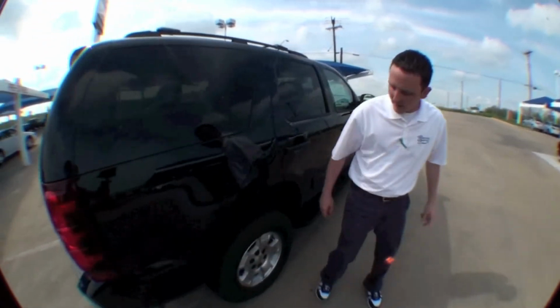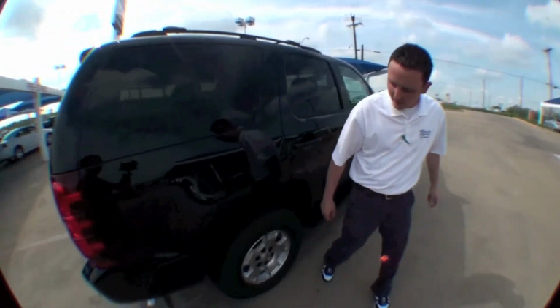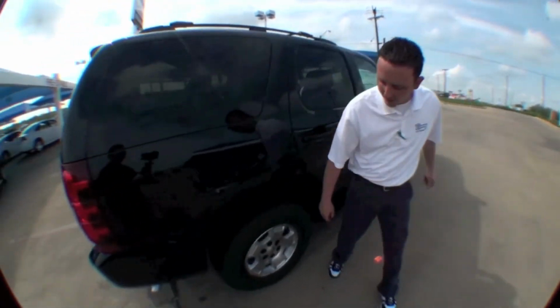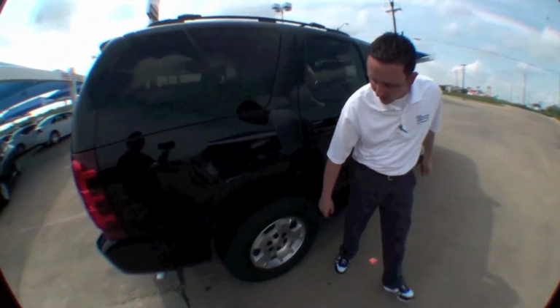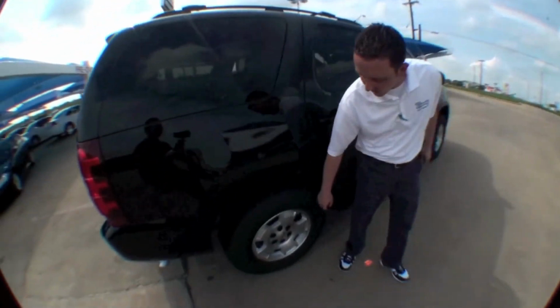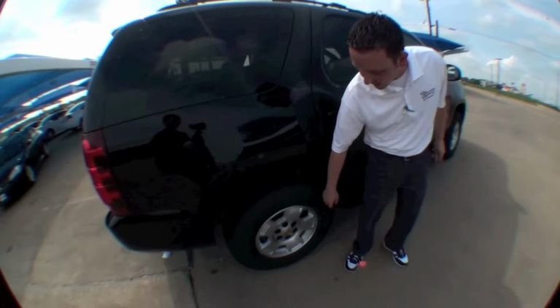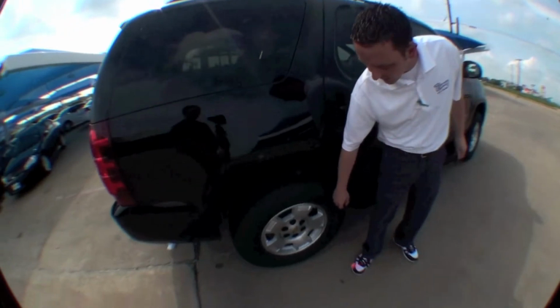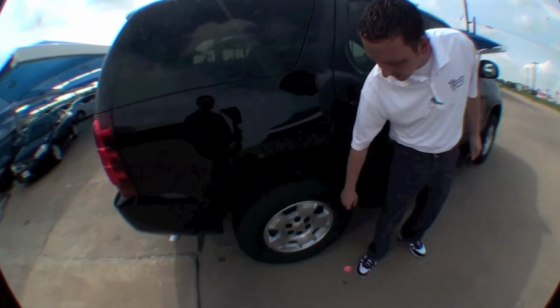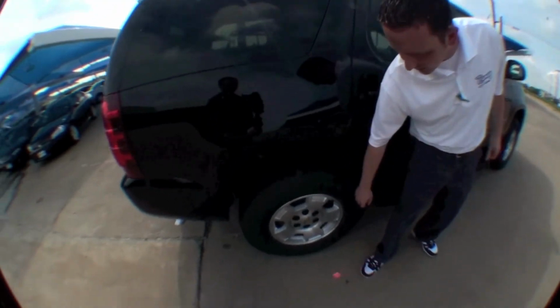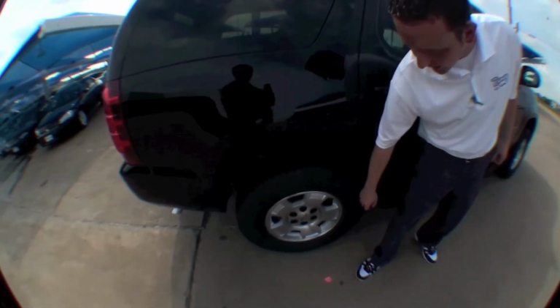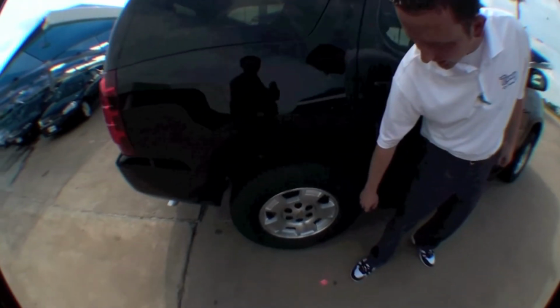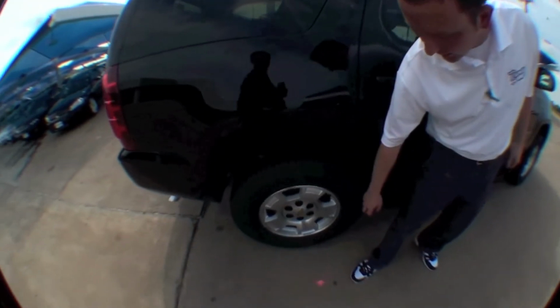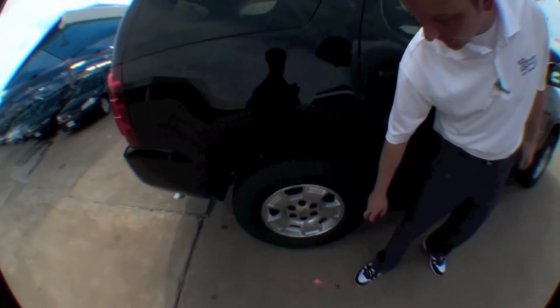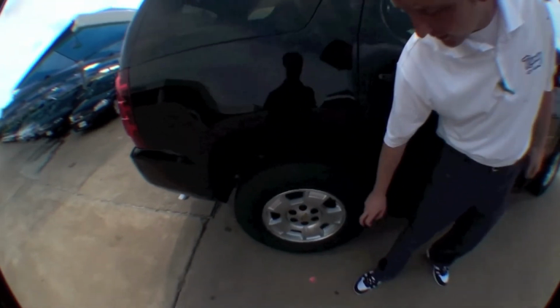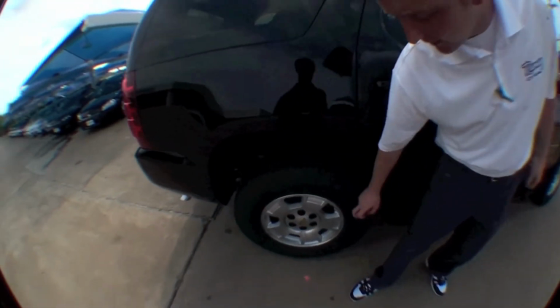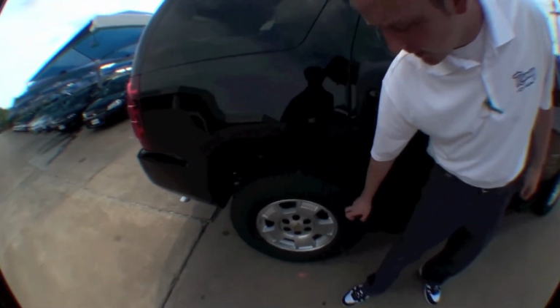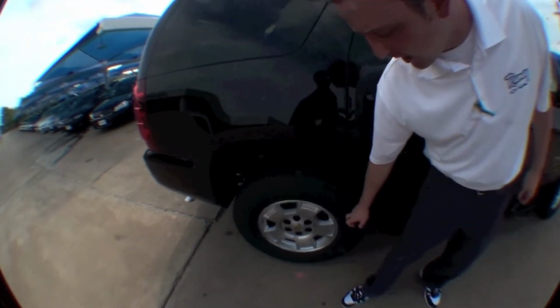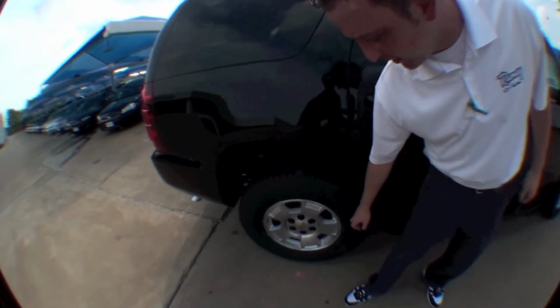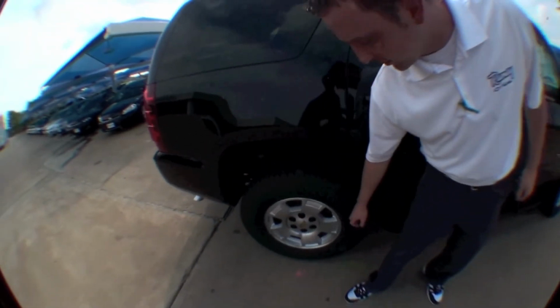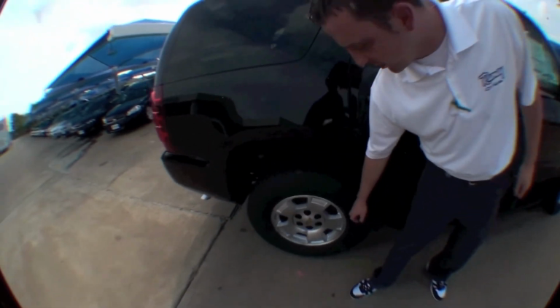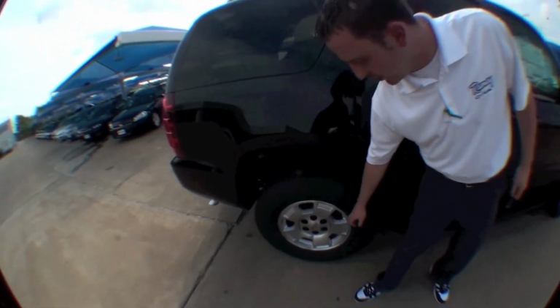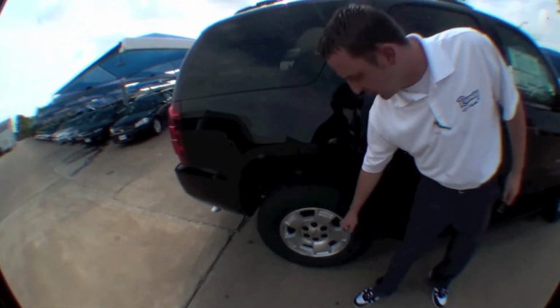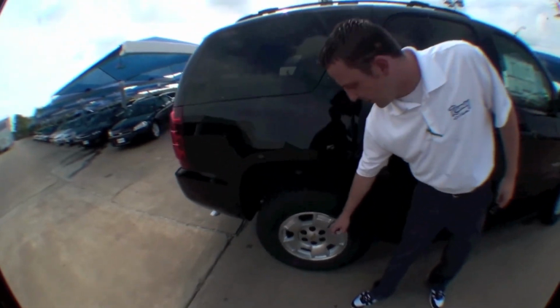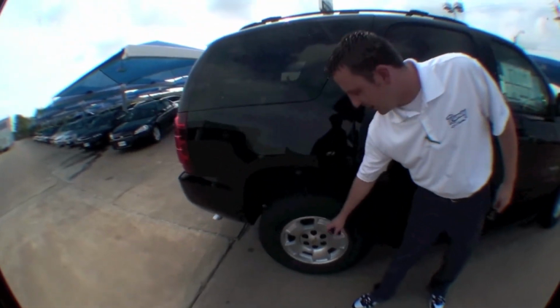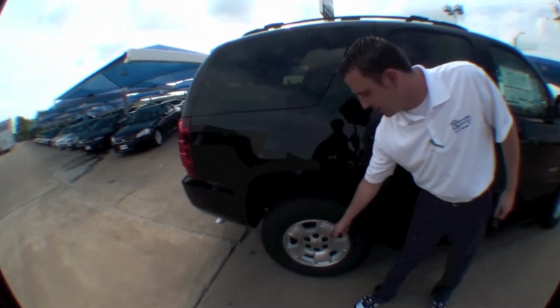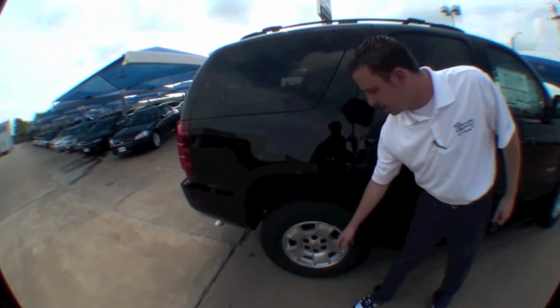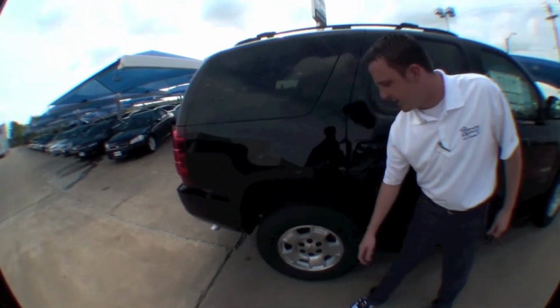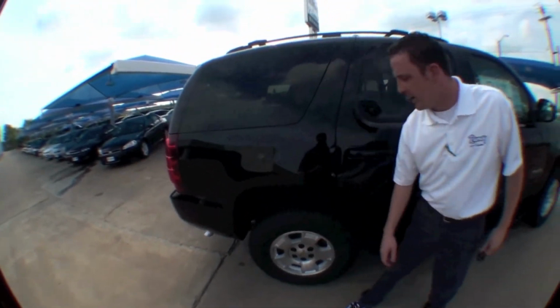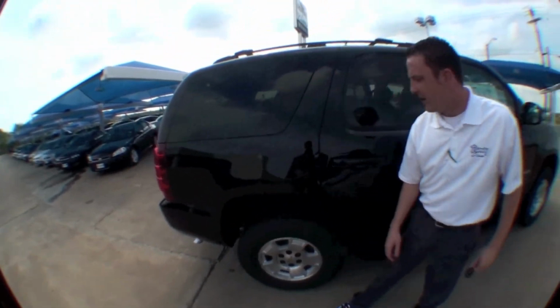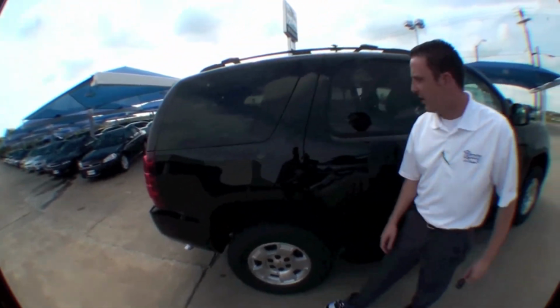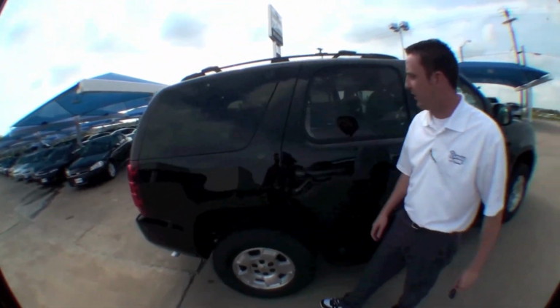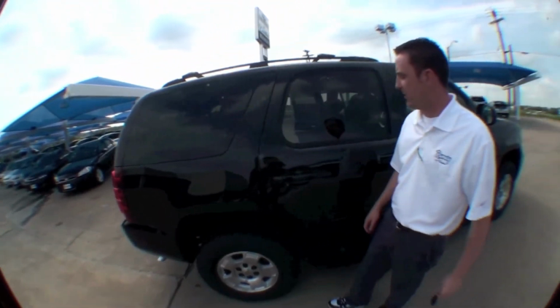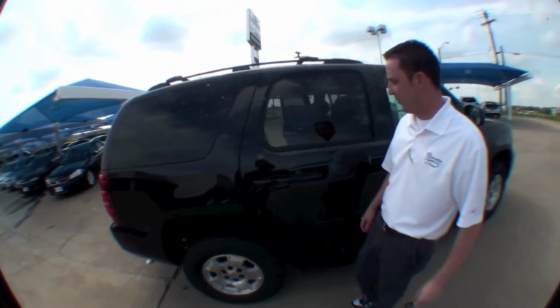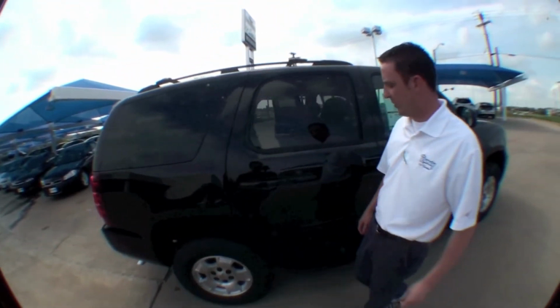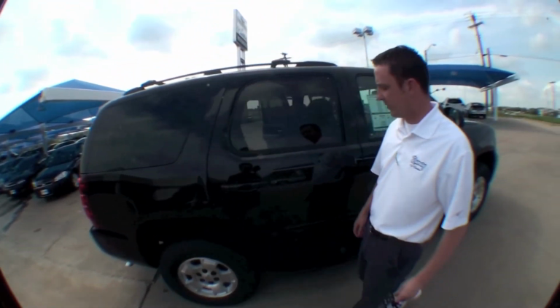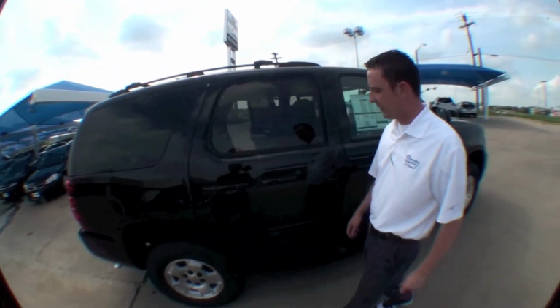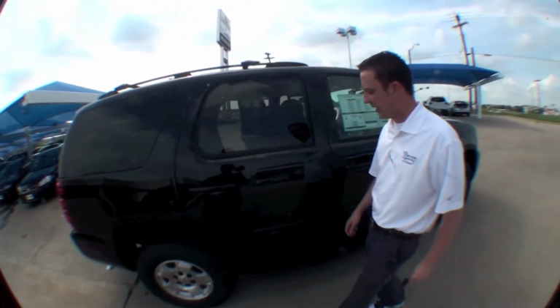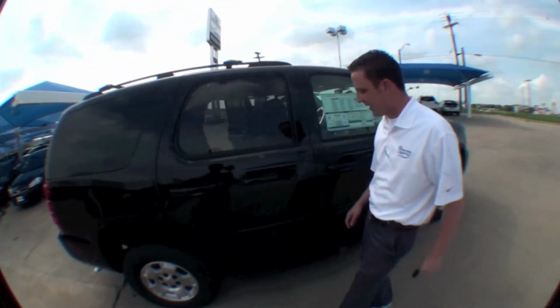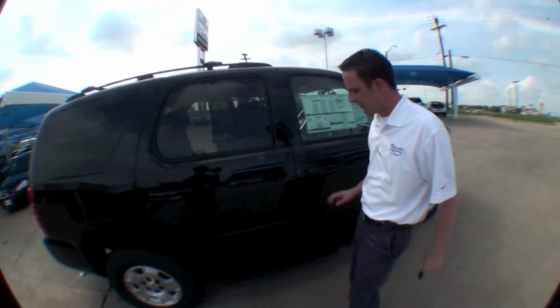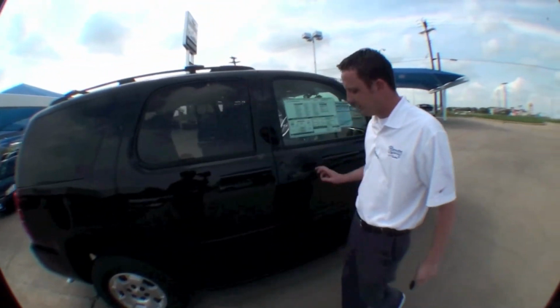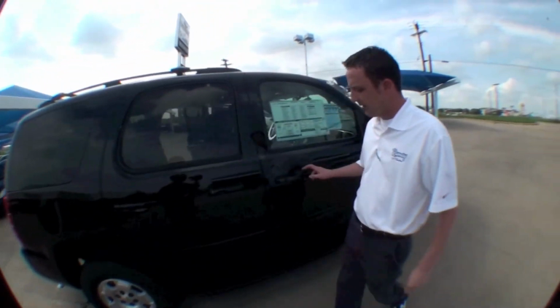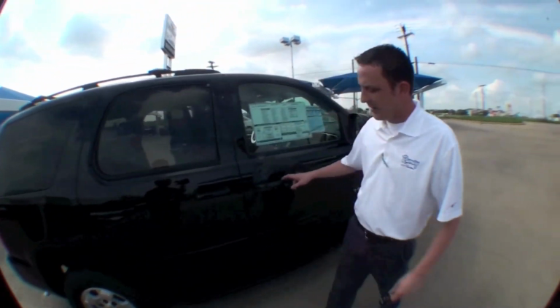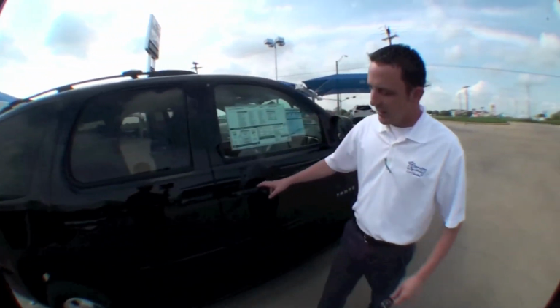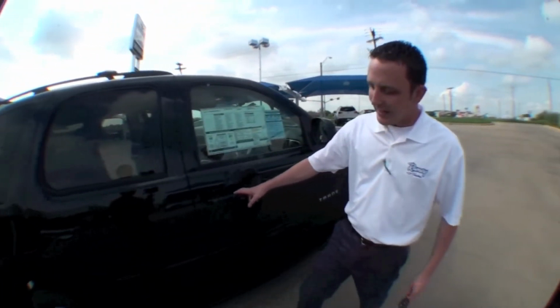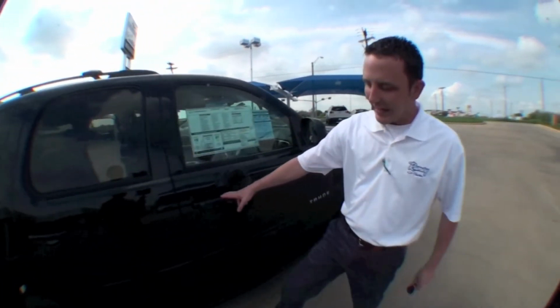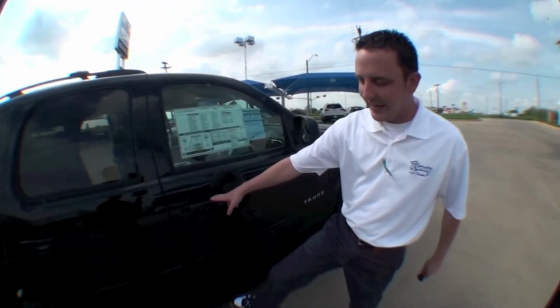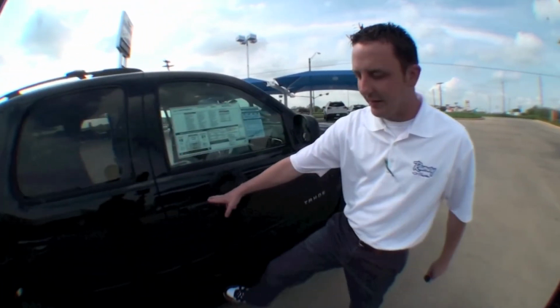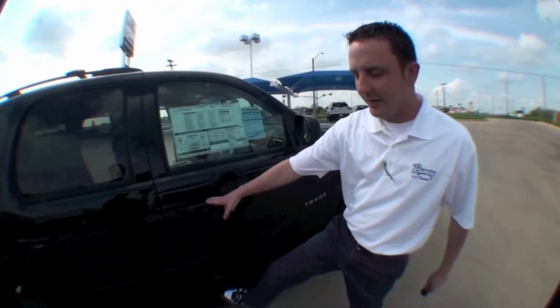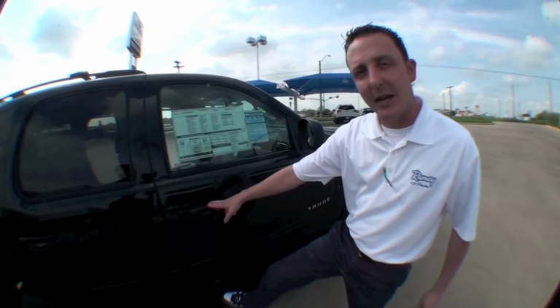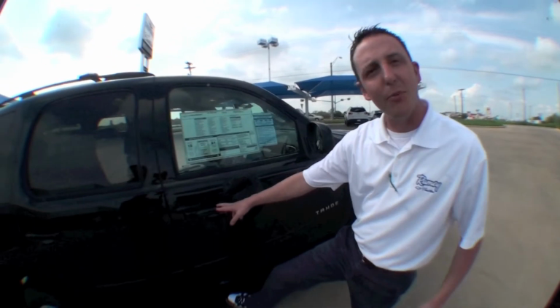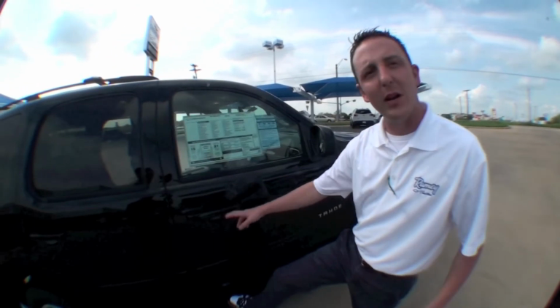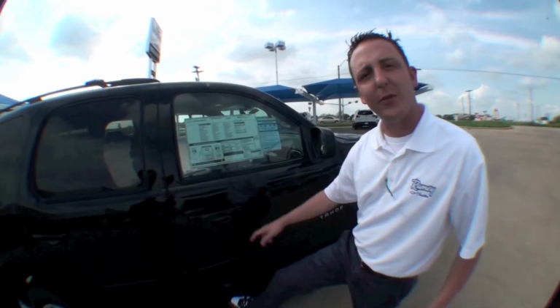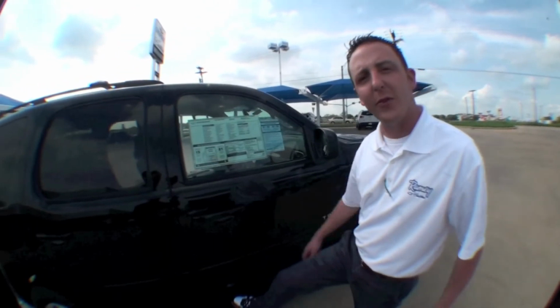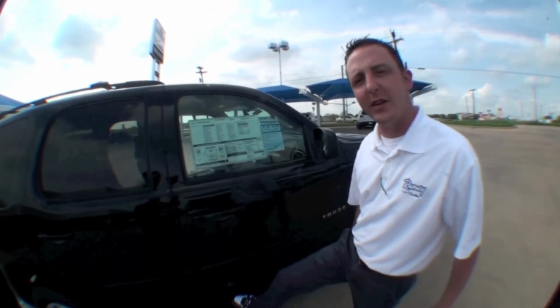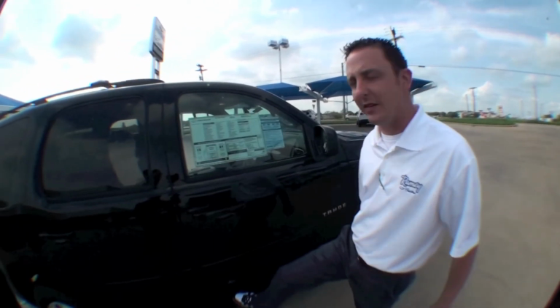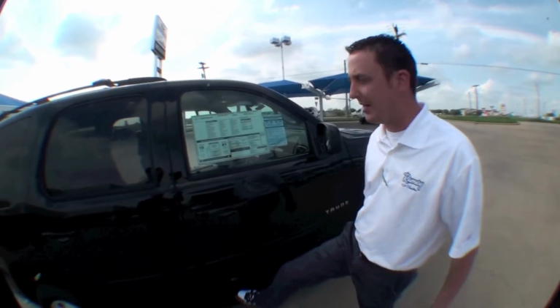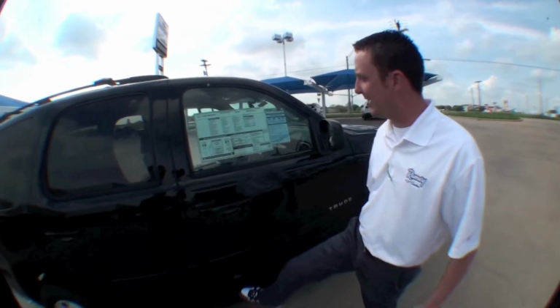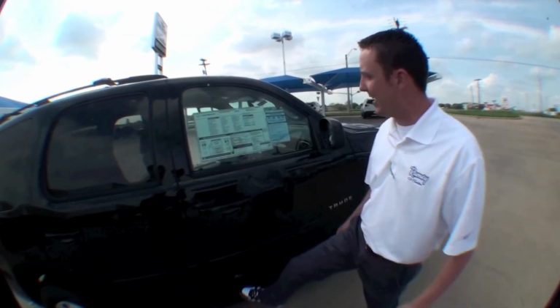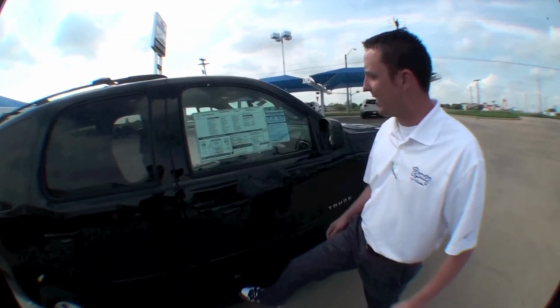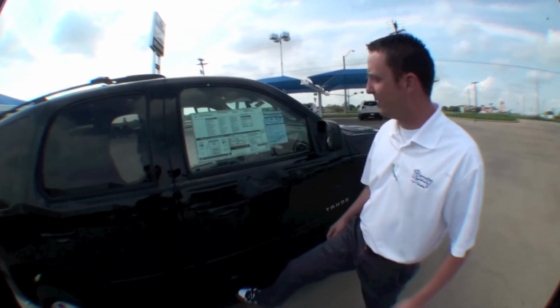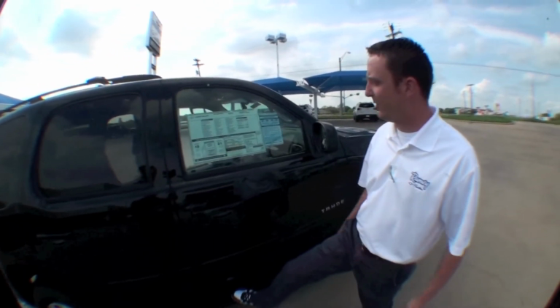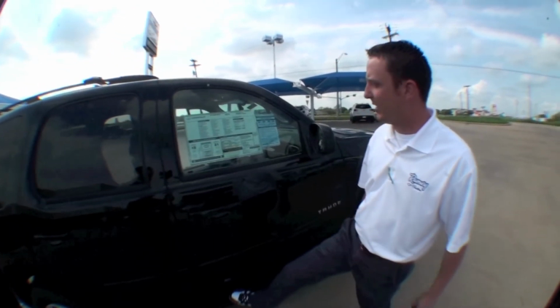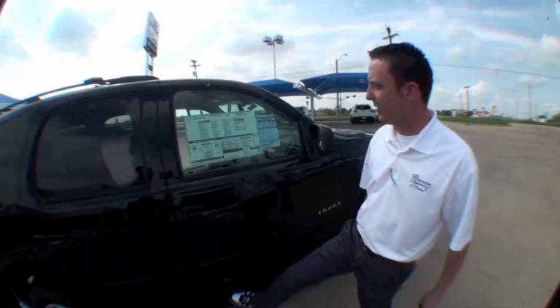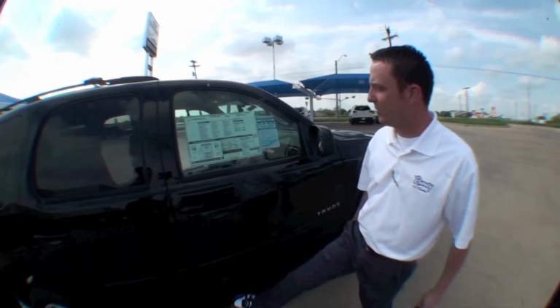Coming around the other side, you'll find Goodyear Wranglers with aluminum wheels and tires, plus easy step rails for easy in and out of the vehicle.